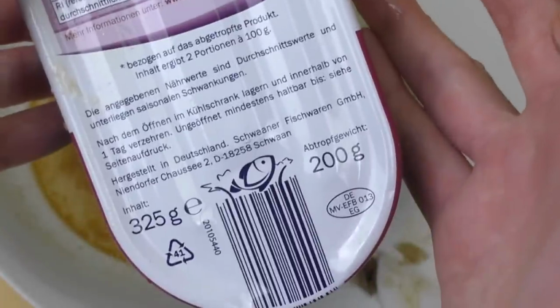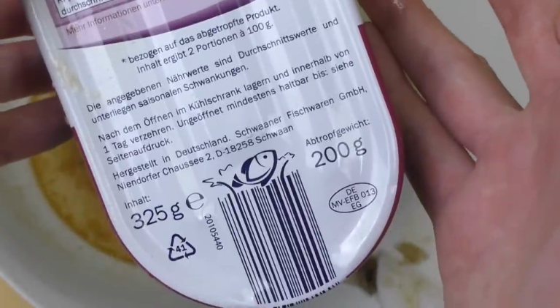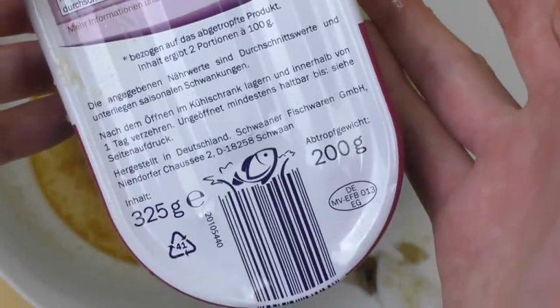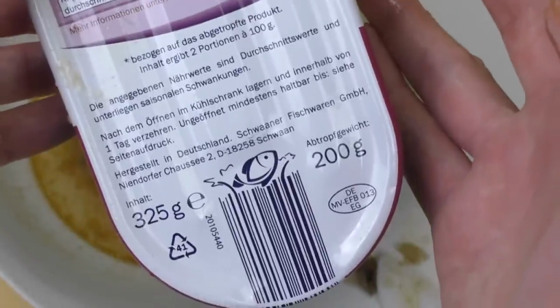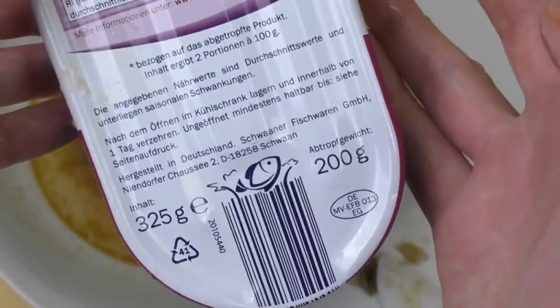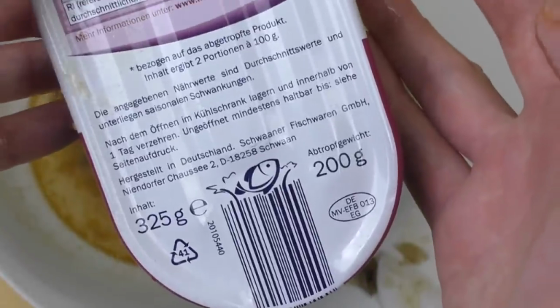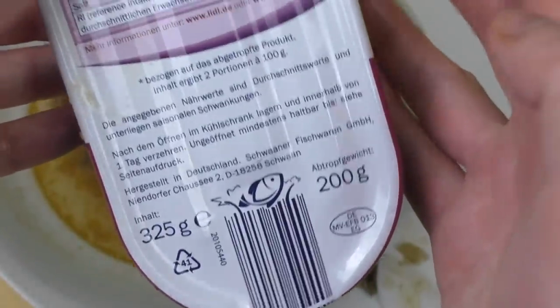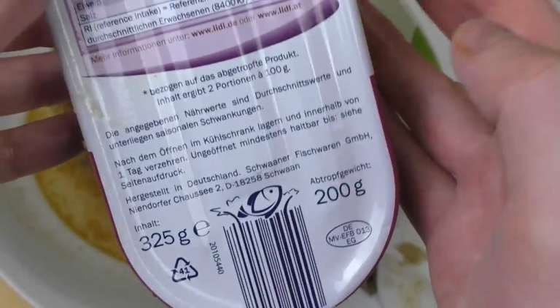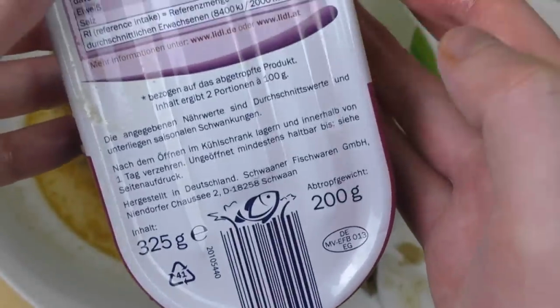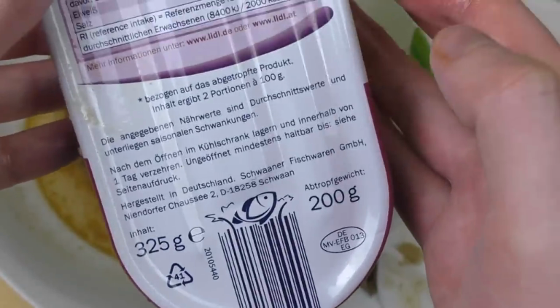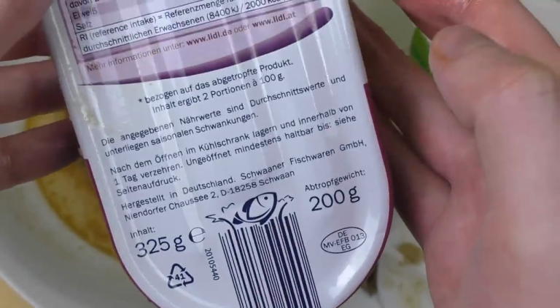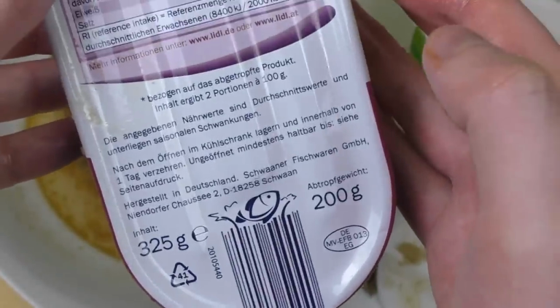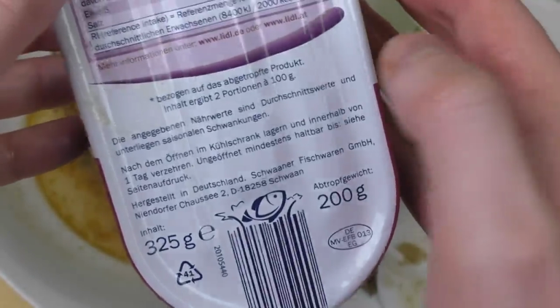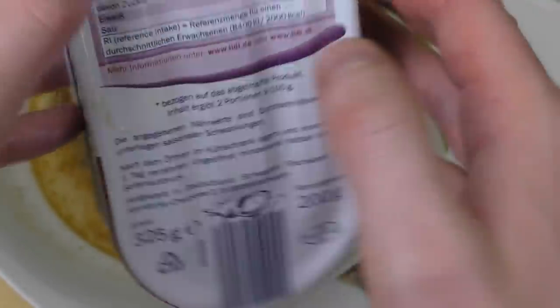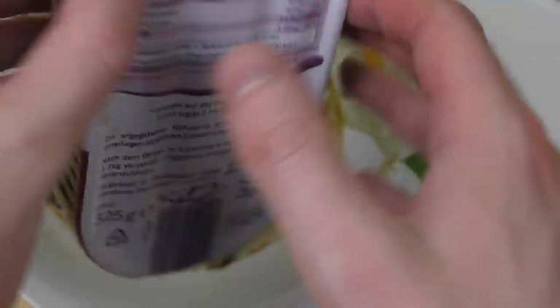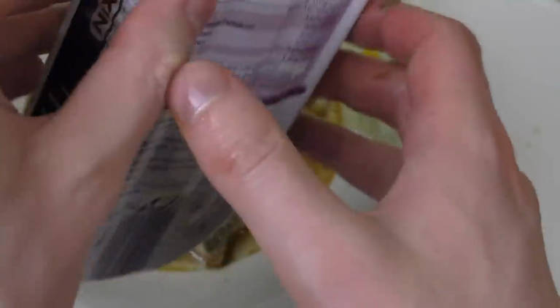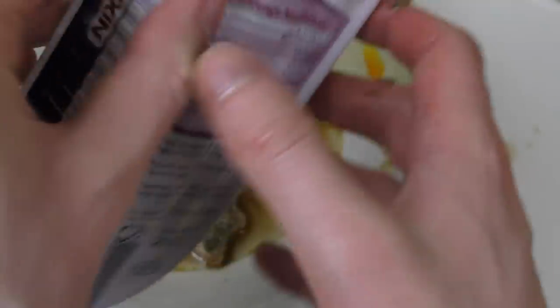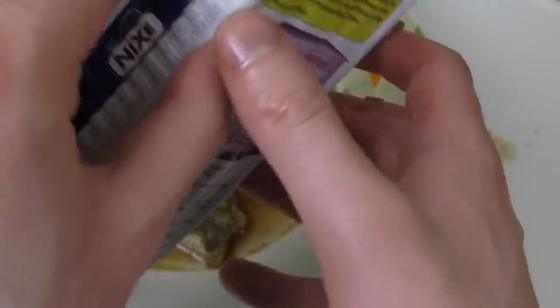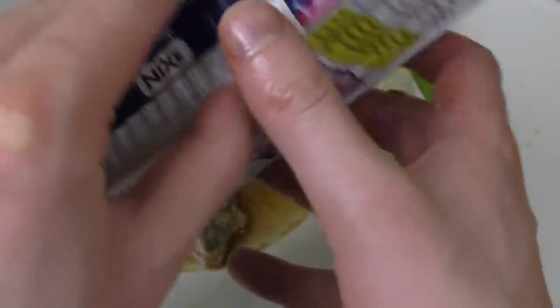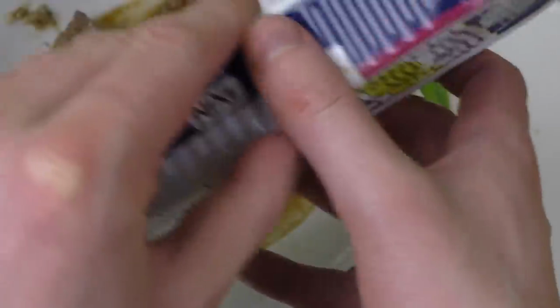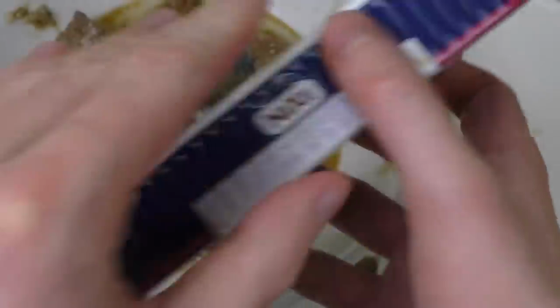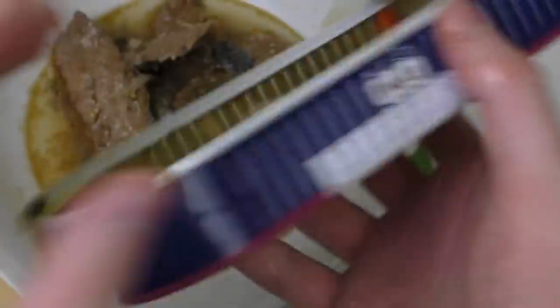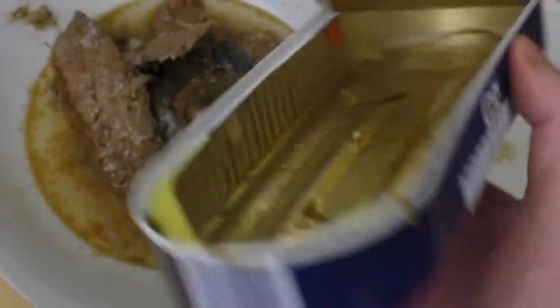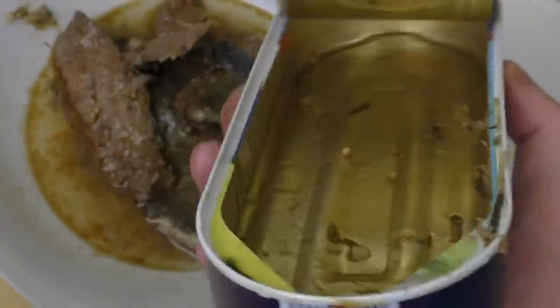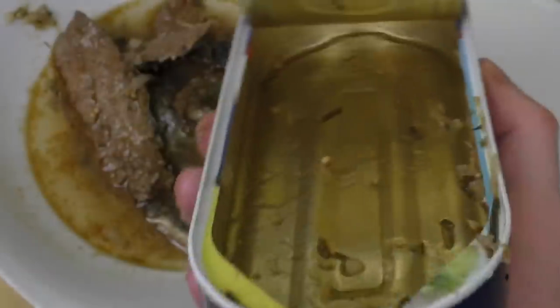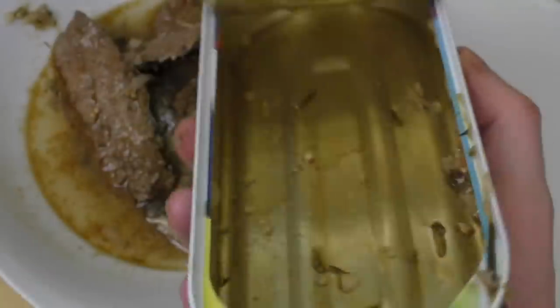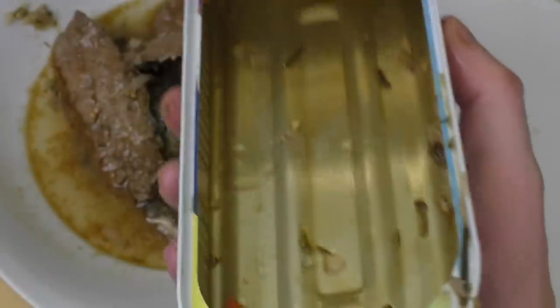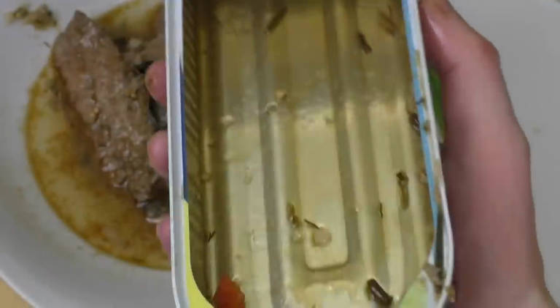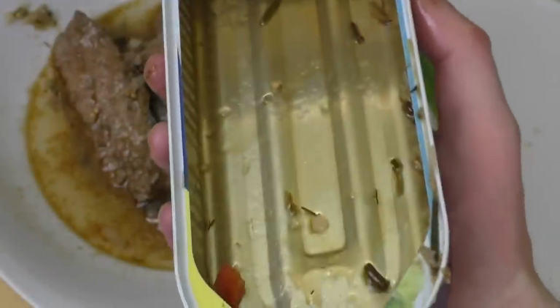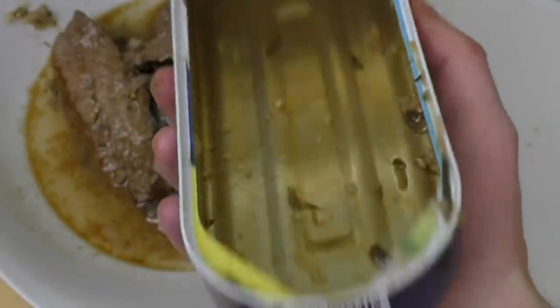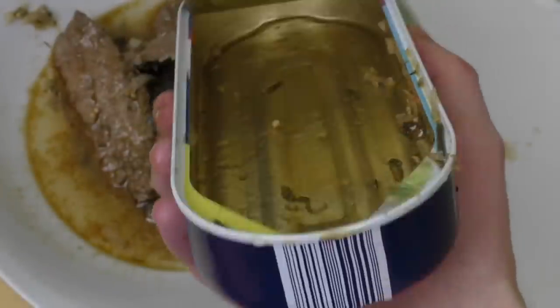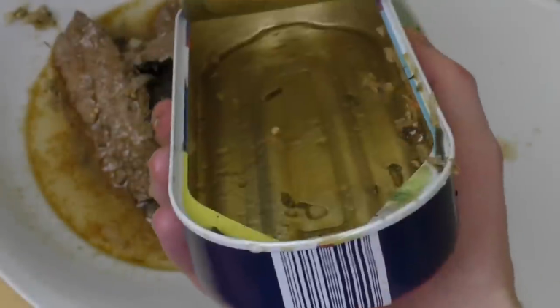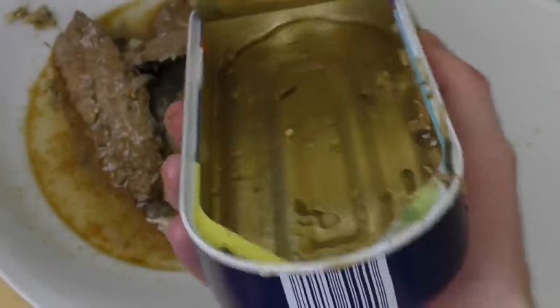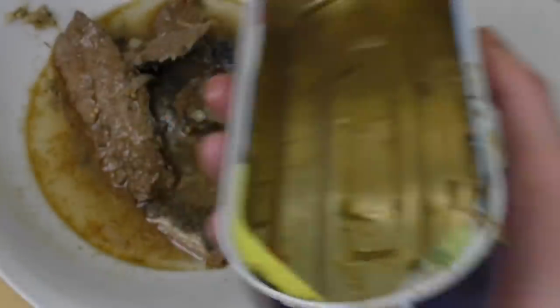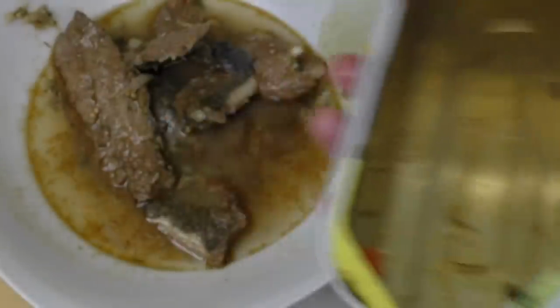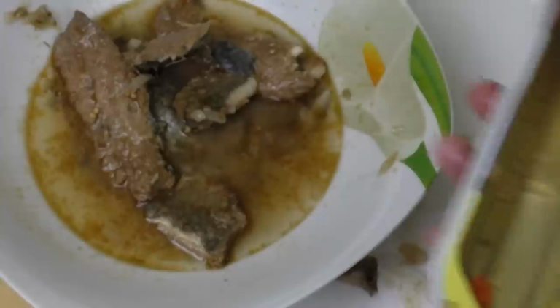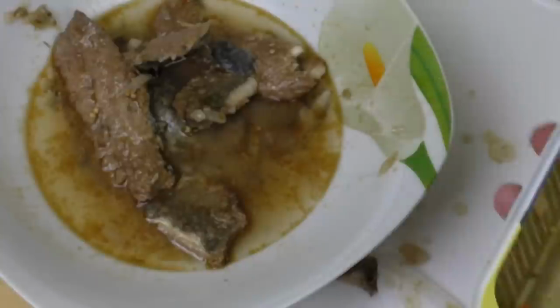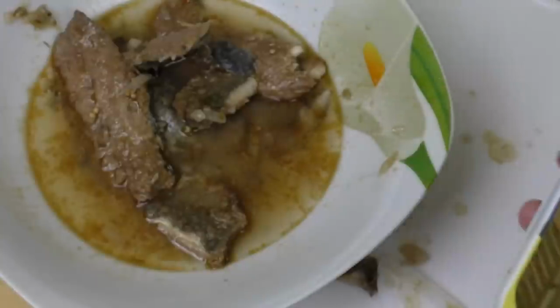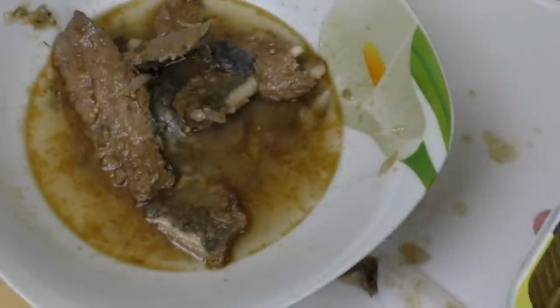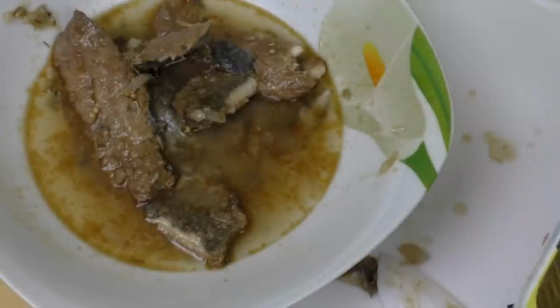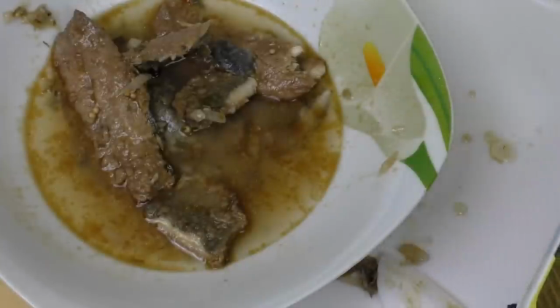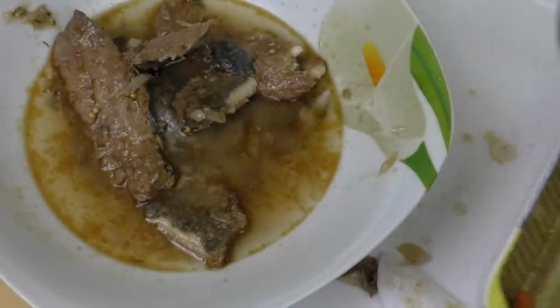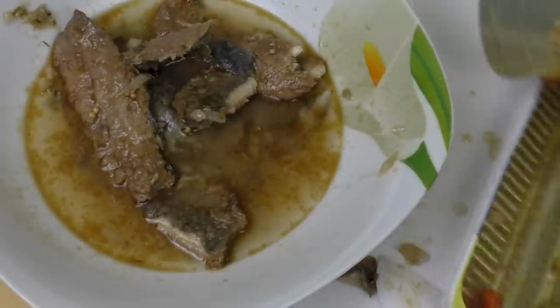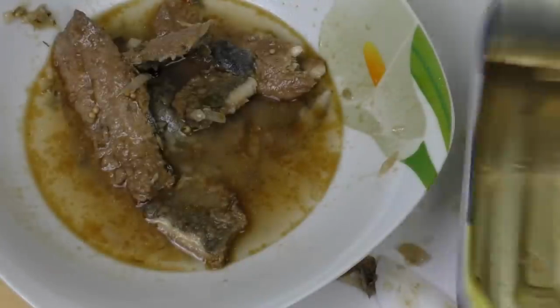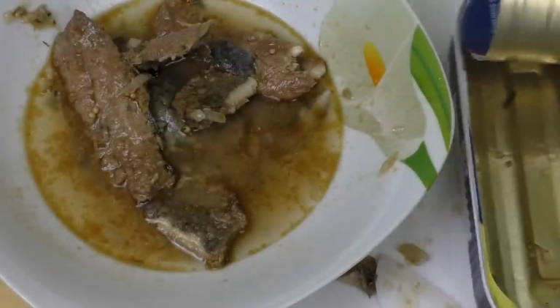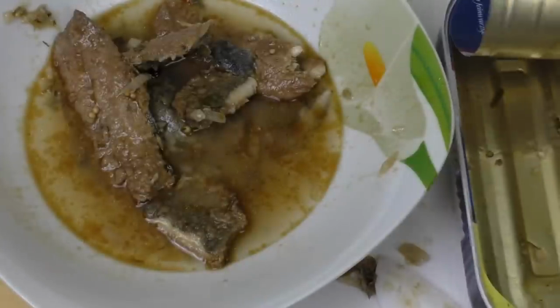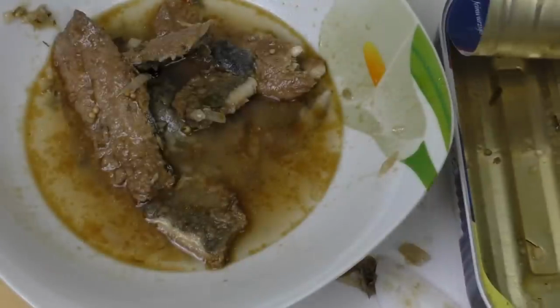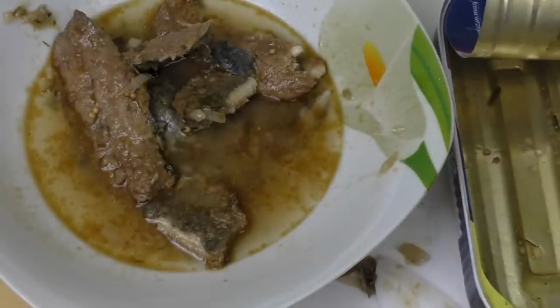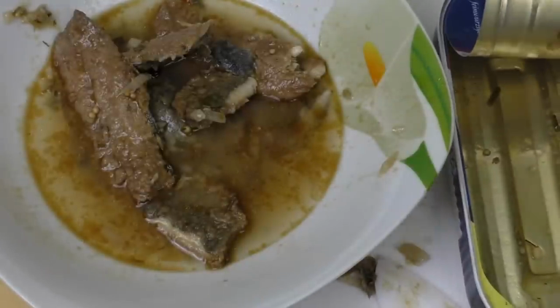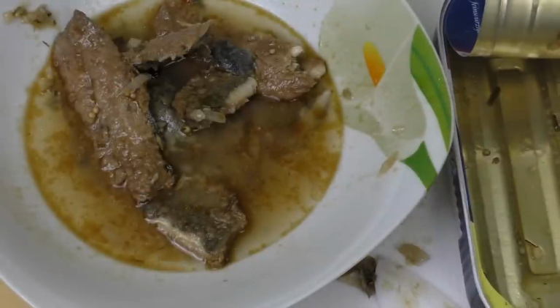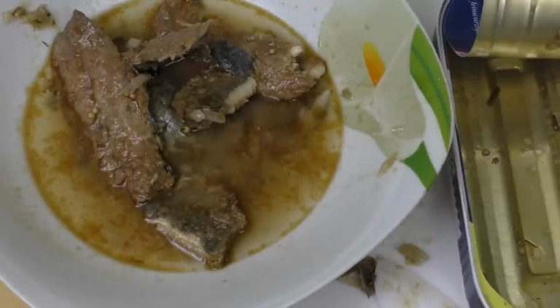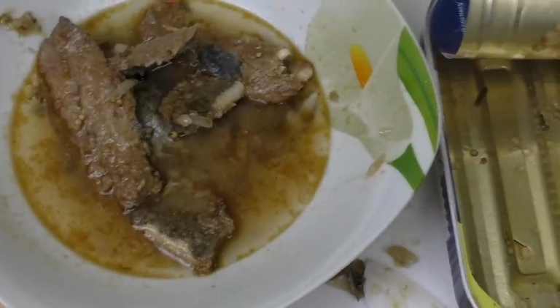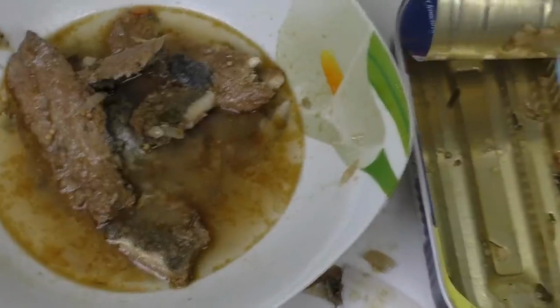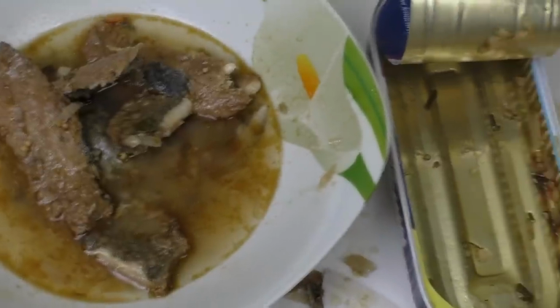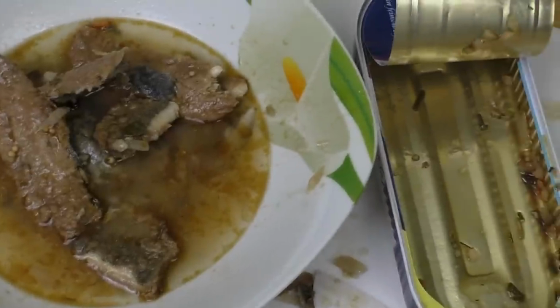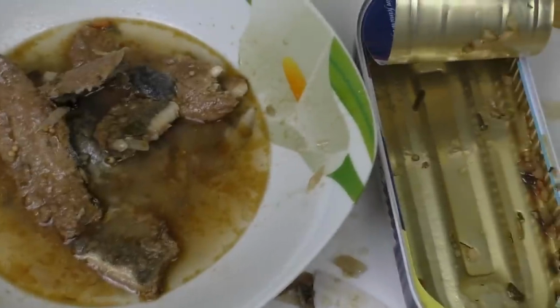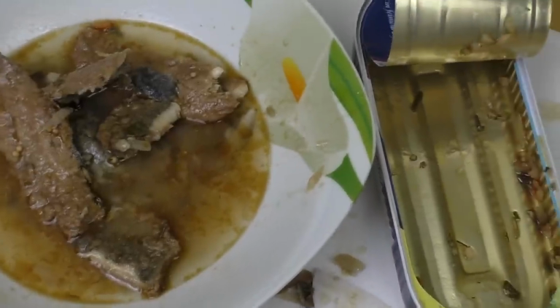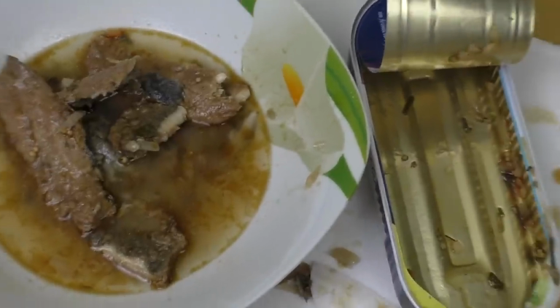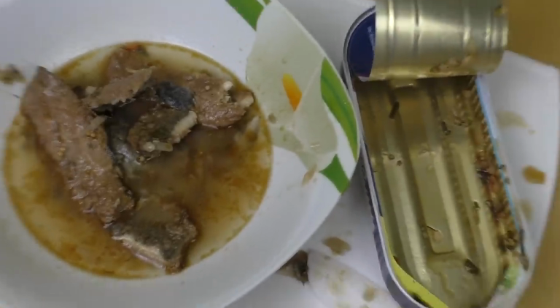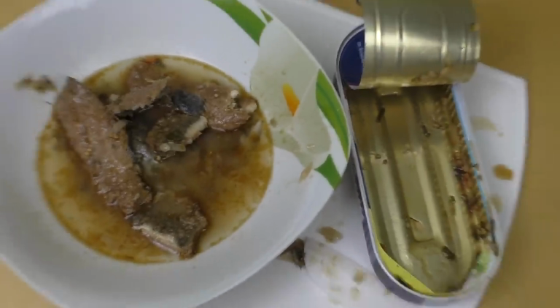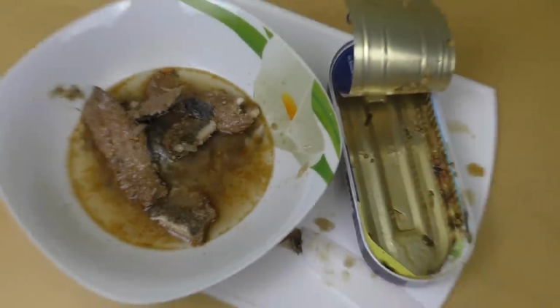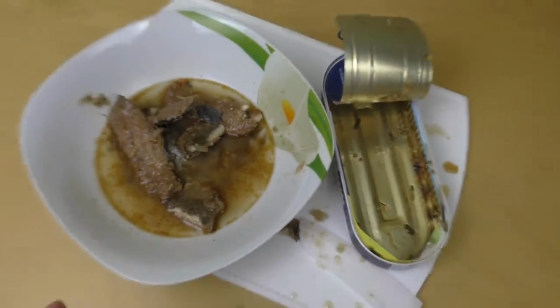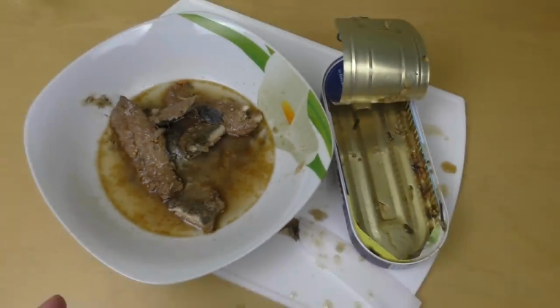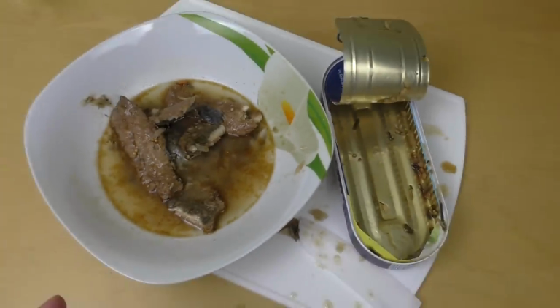Esst ihr sowas? Wie schmeckt euch das? Bis zur nächsten Folge — bye bye!